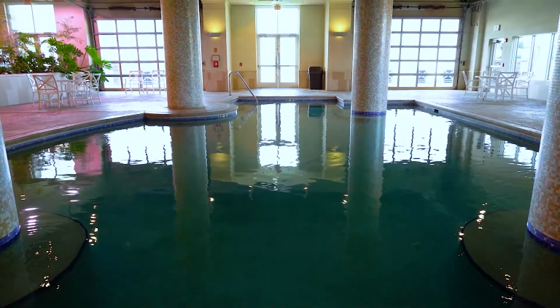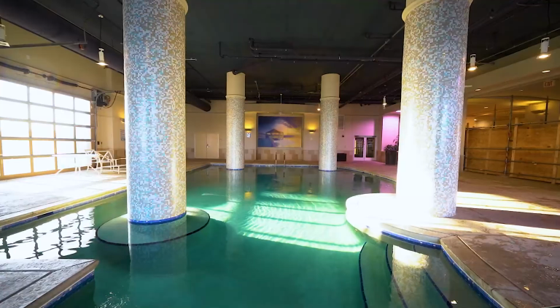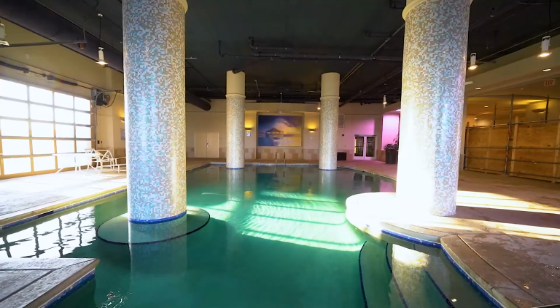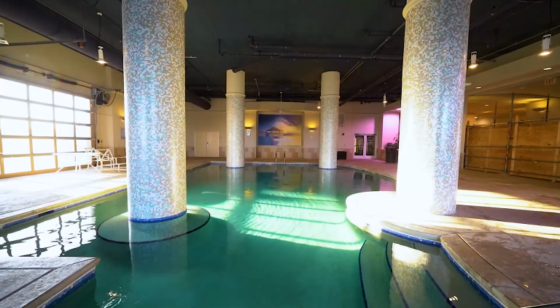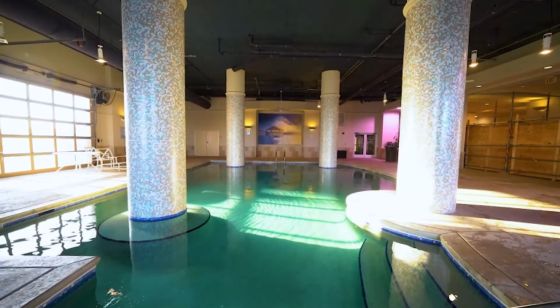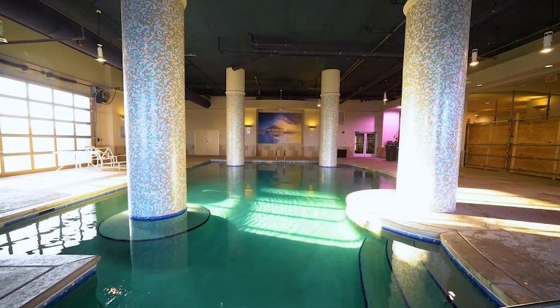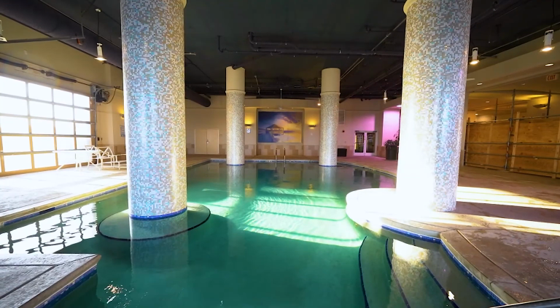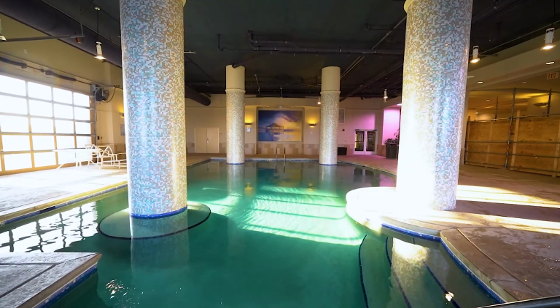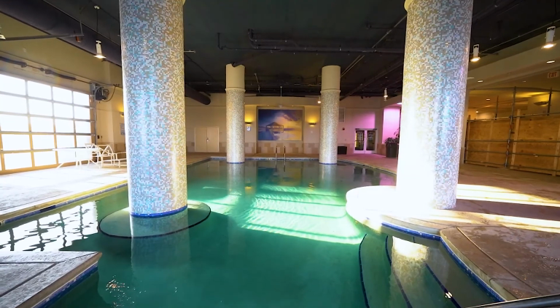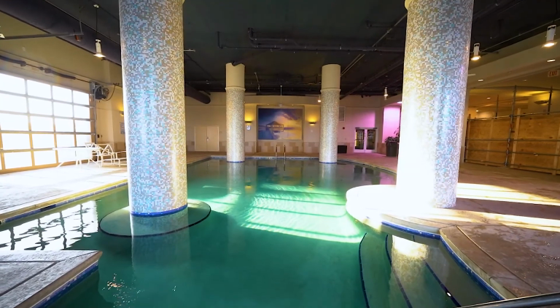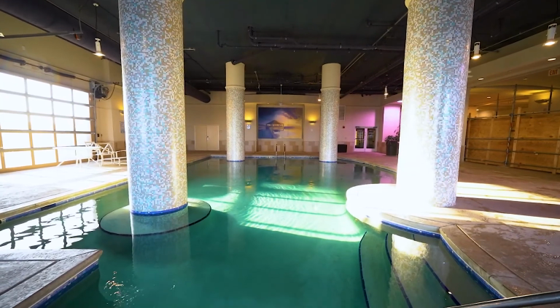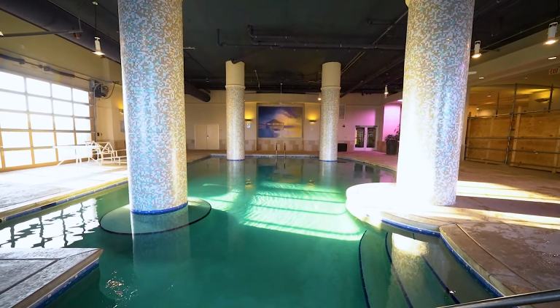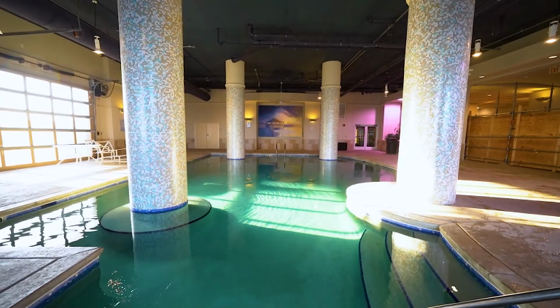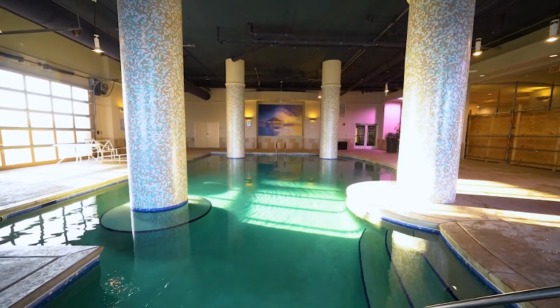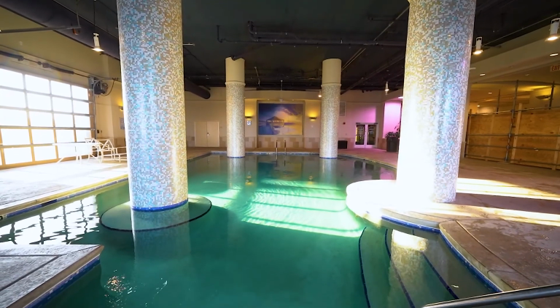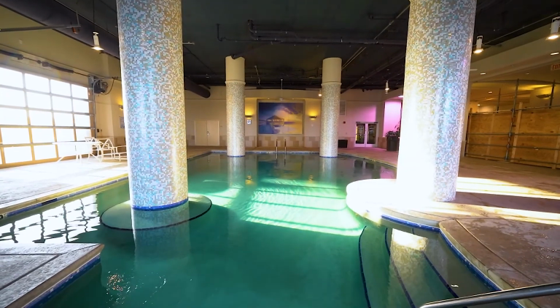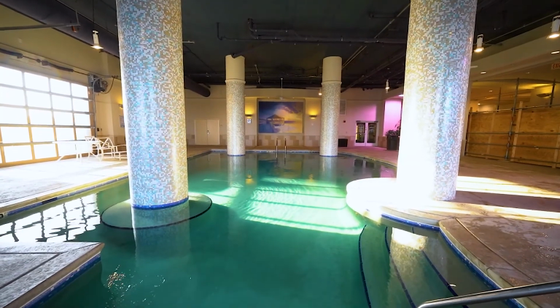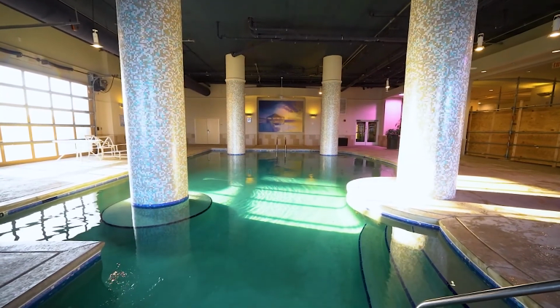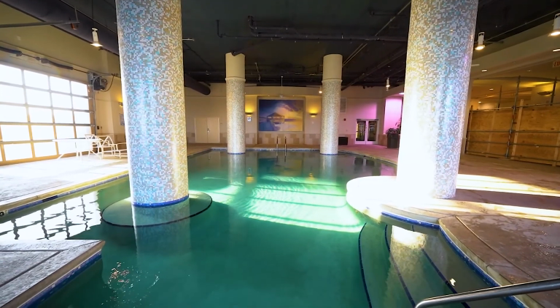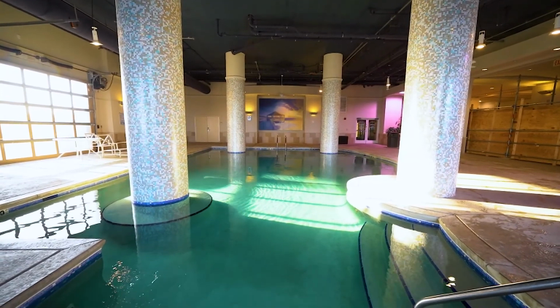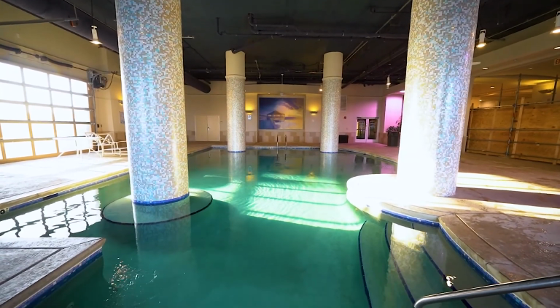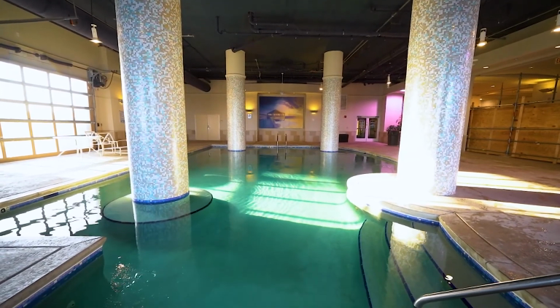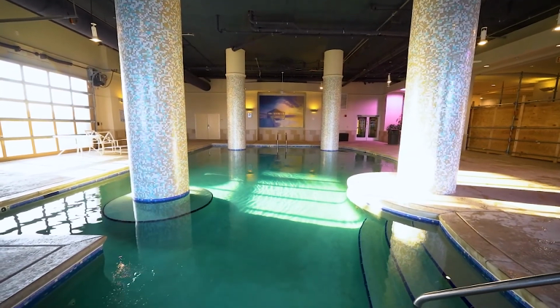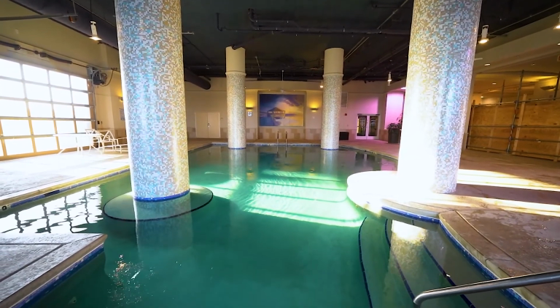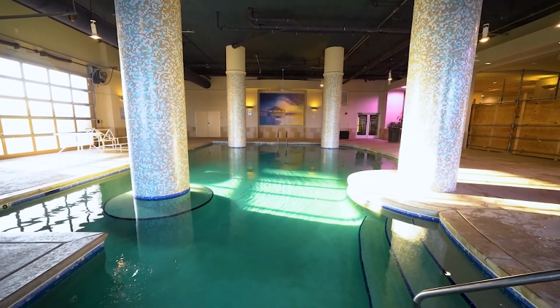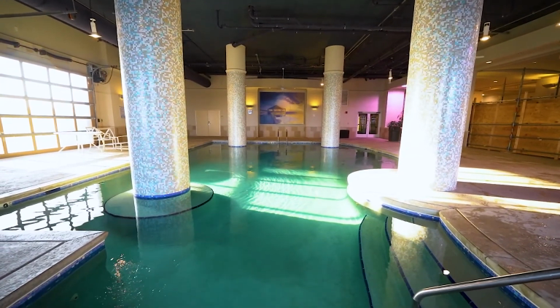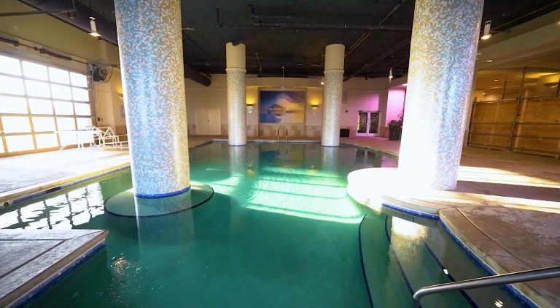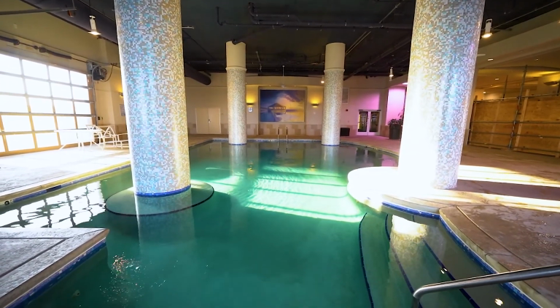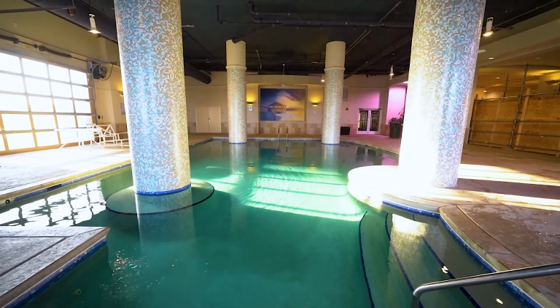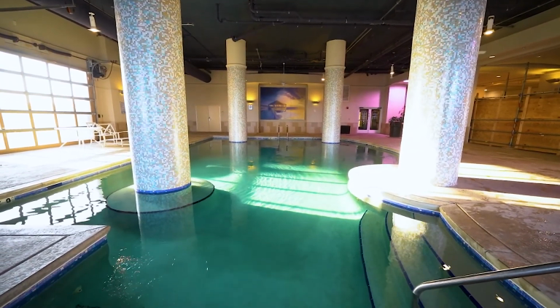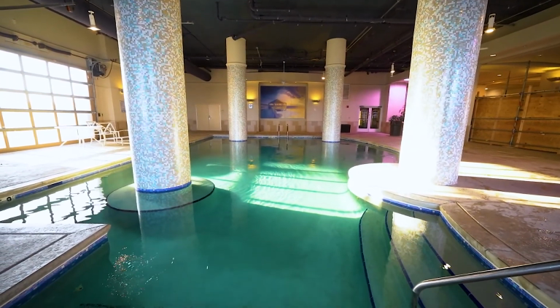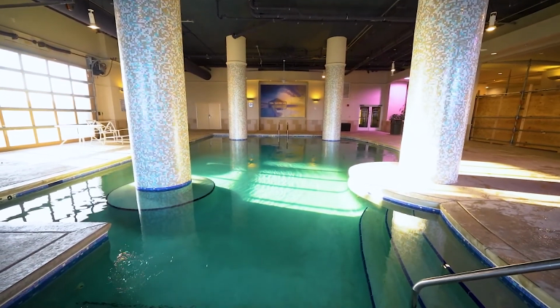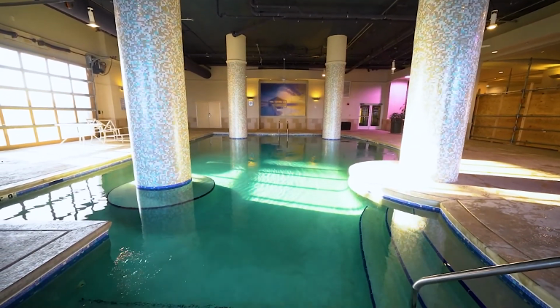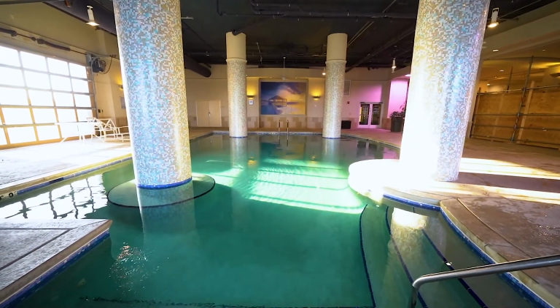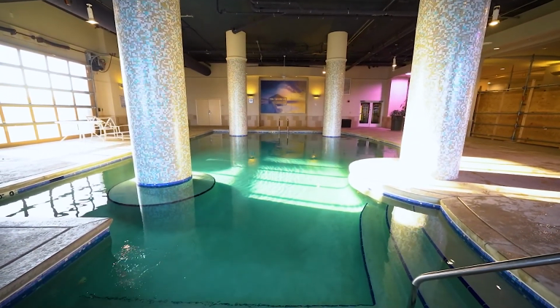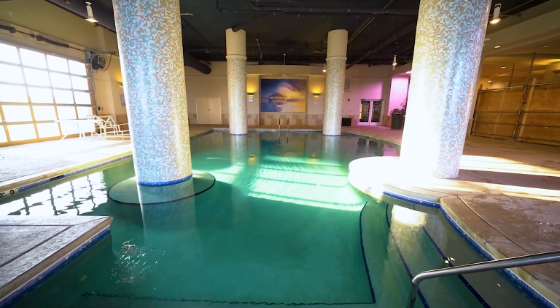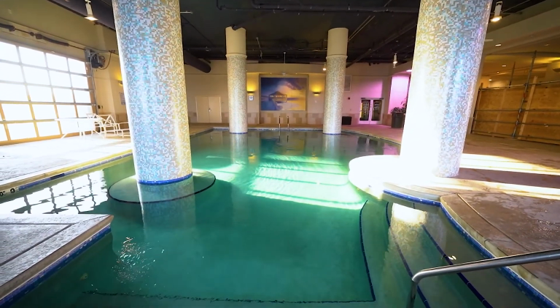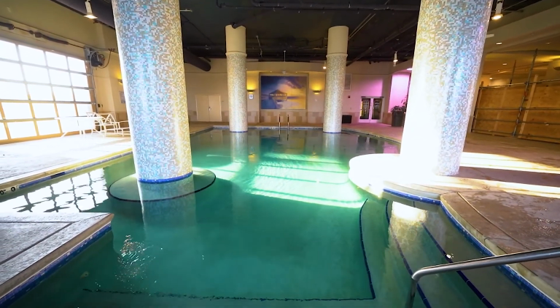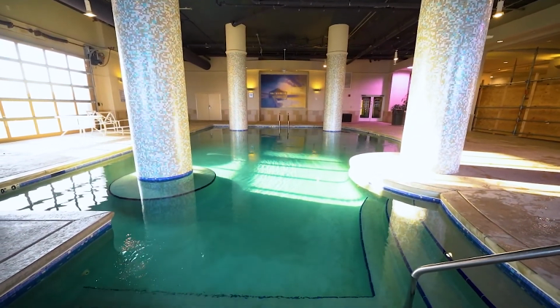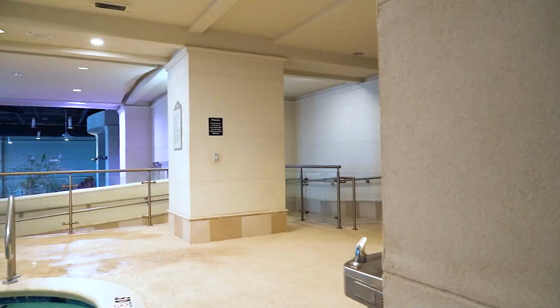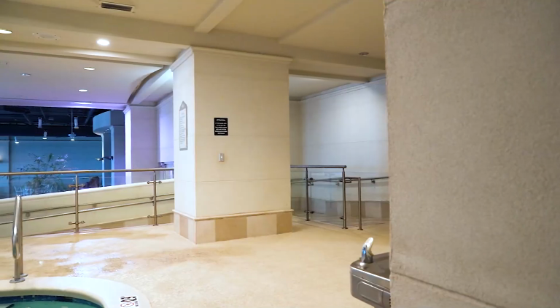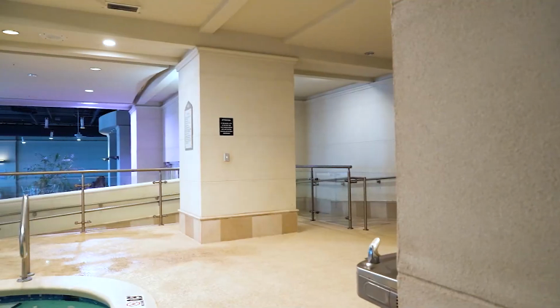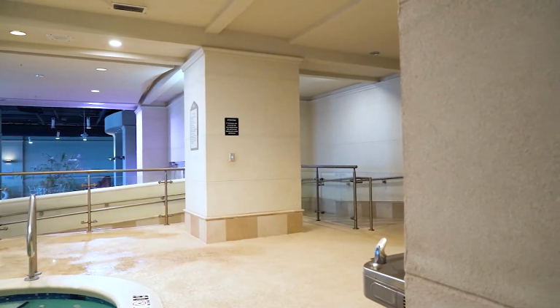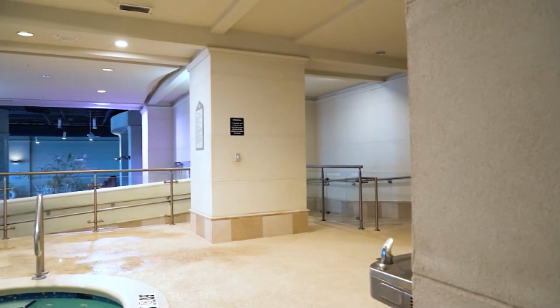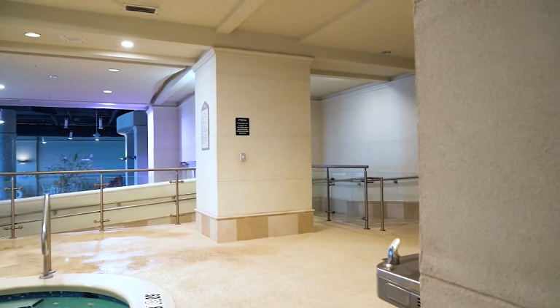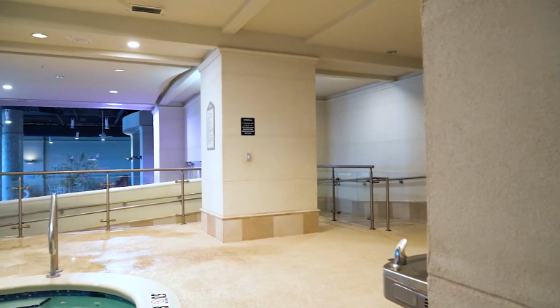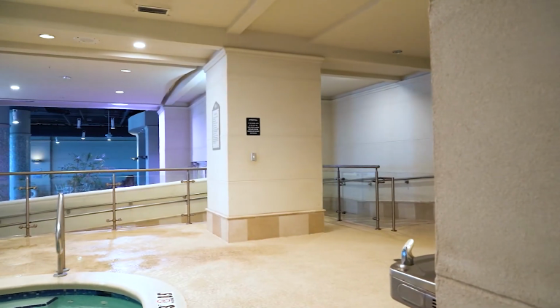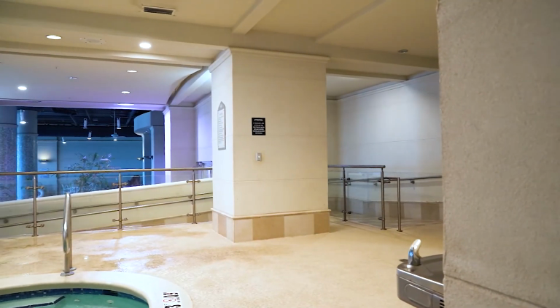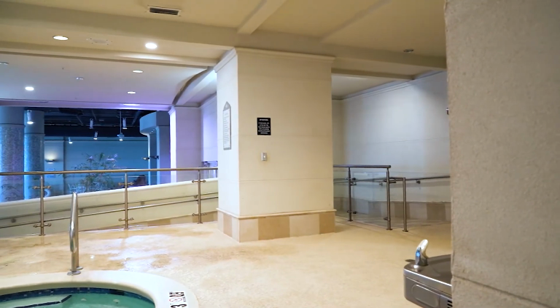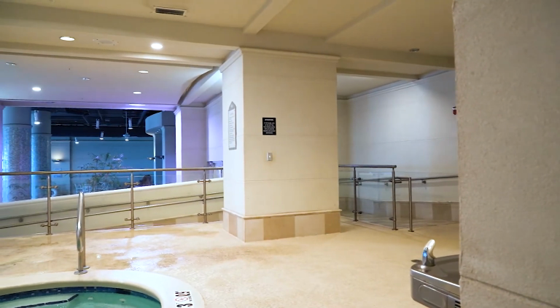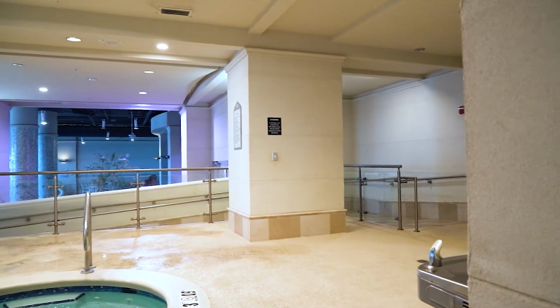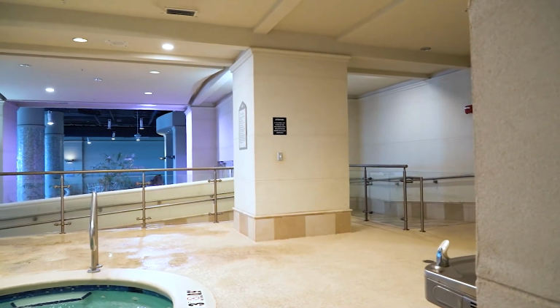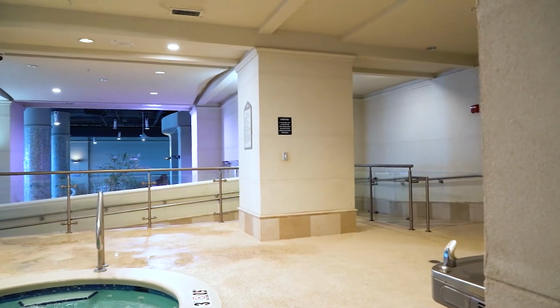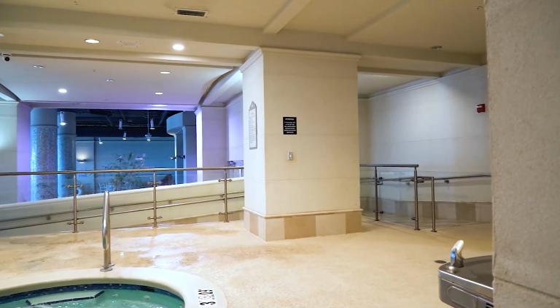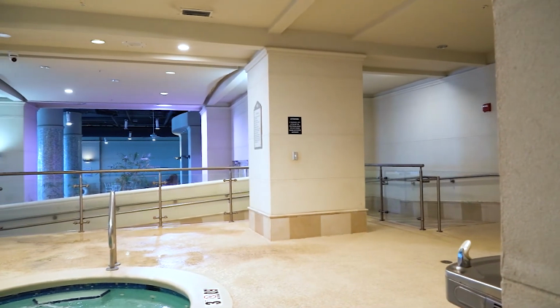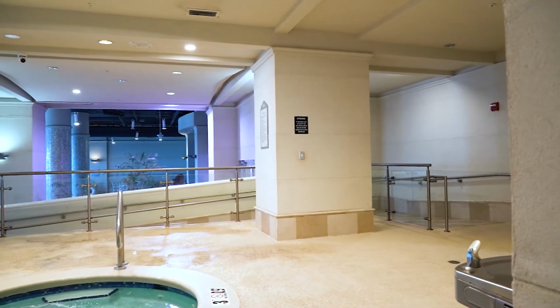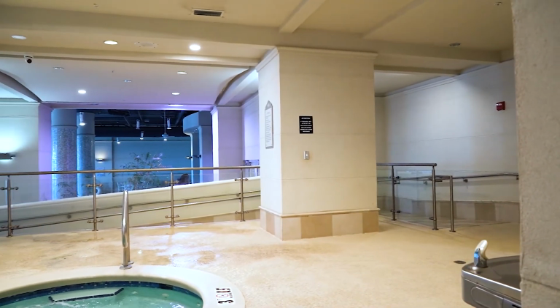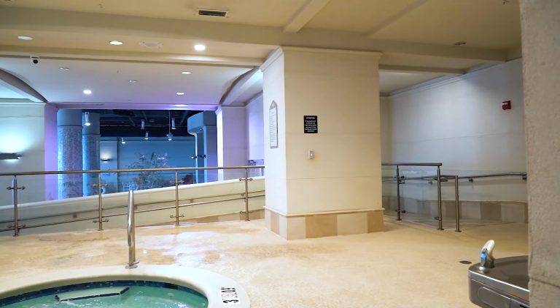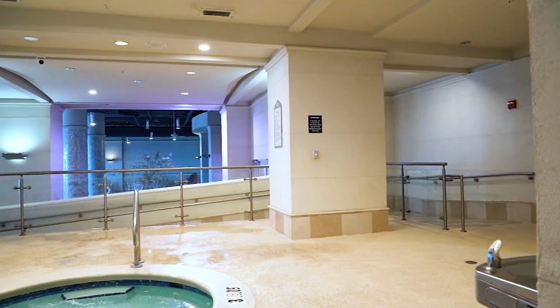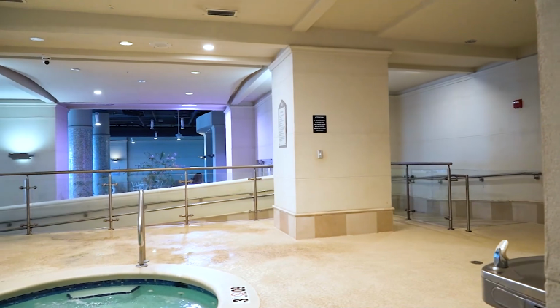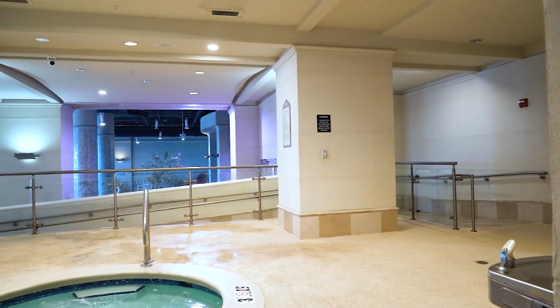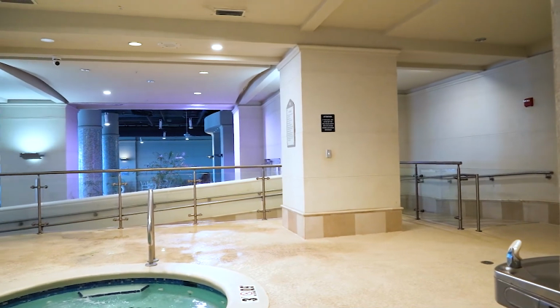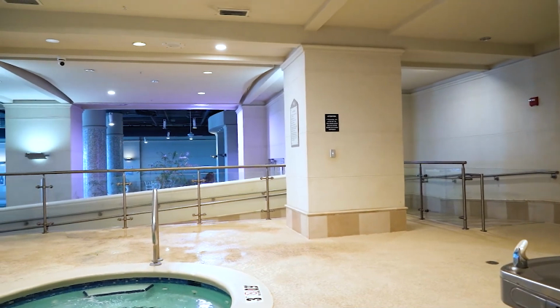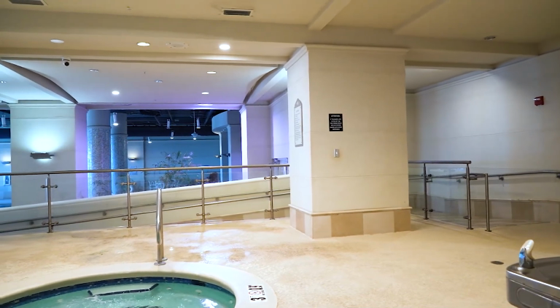Additional amenities include a brand new fitness center, hot tub, steam room, covered parking, and a spacious common area on the fourth floor.